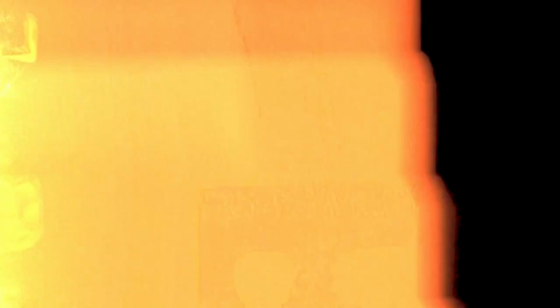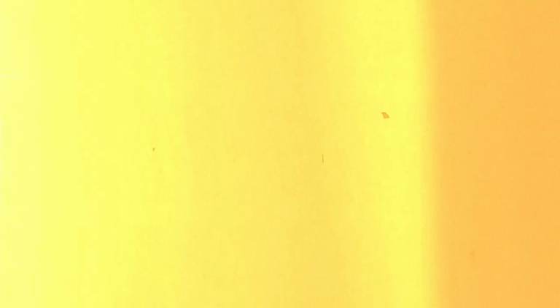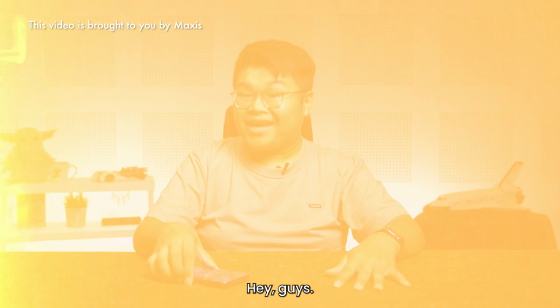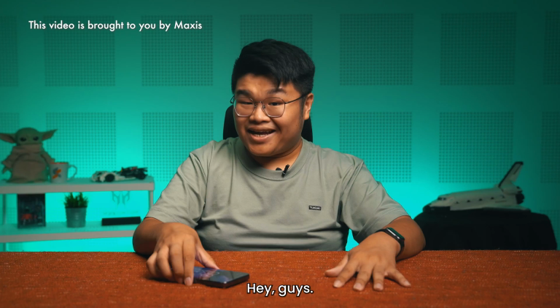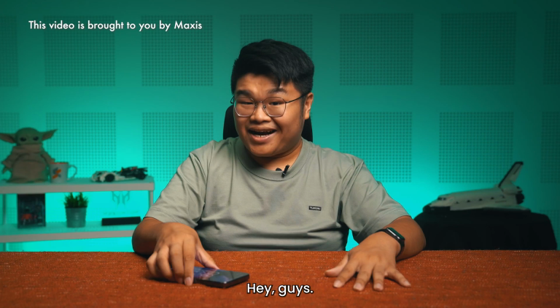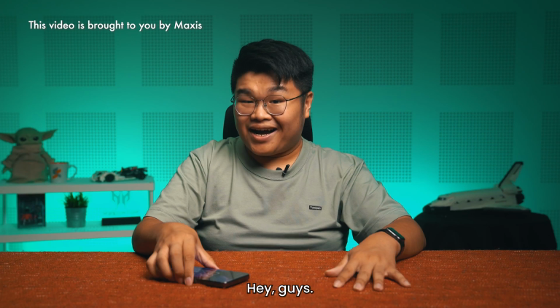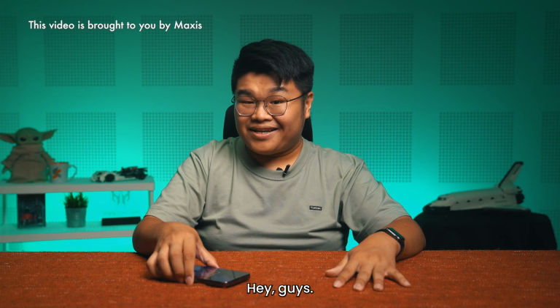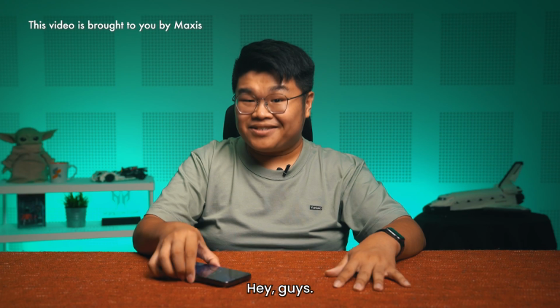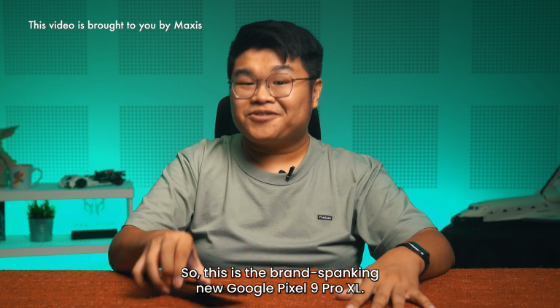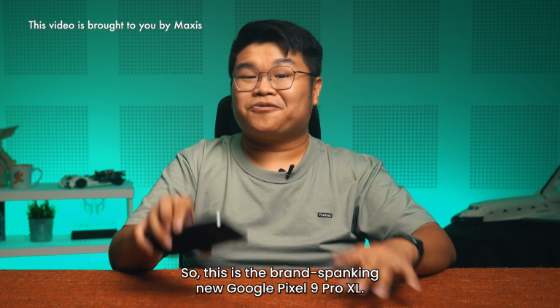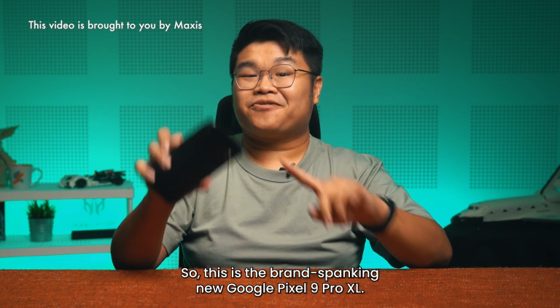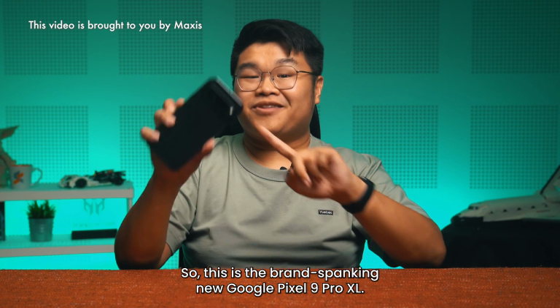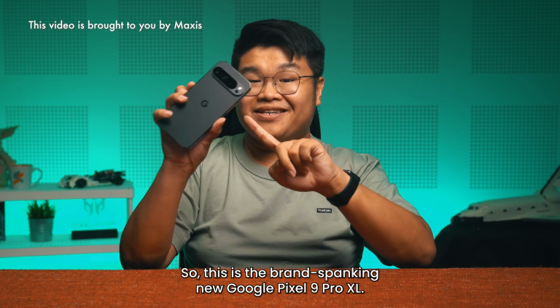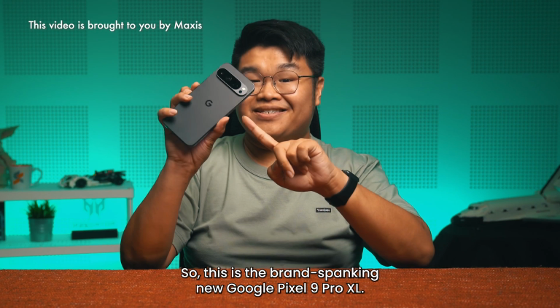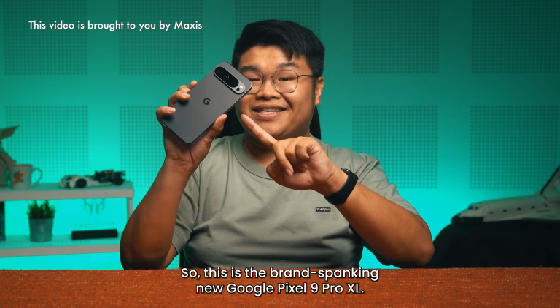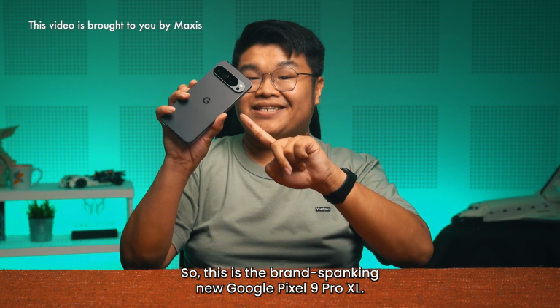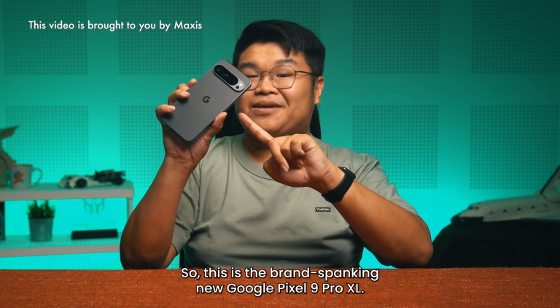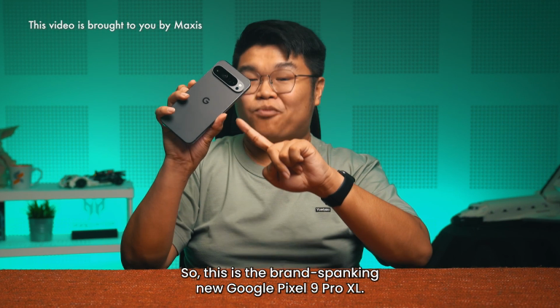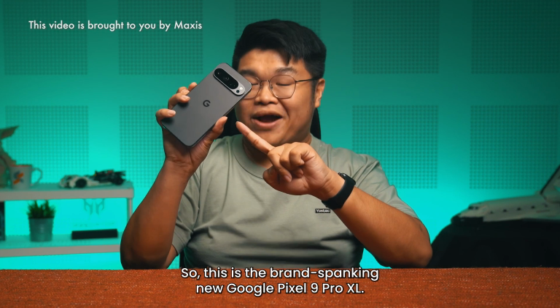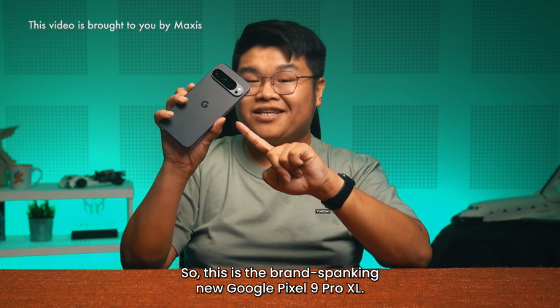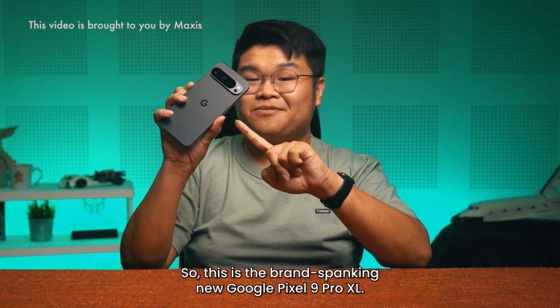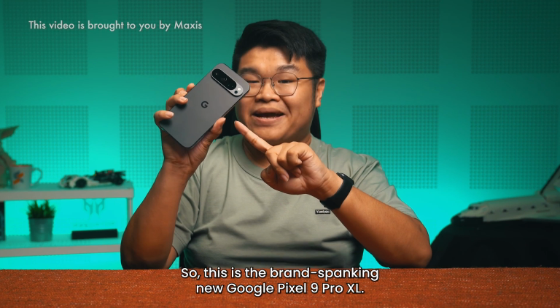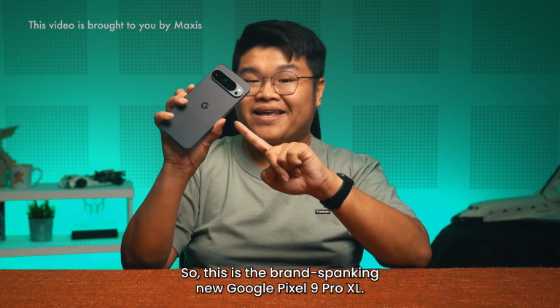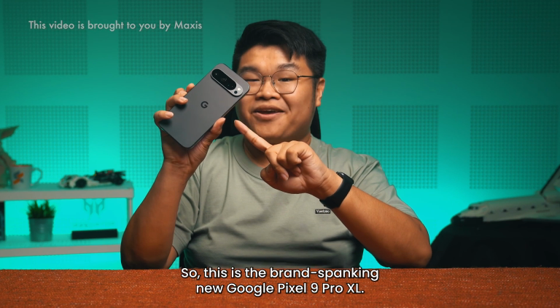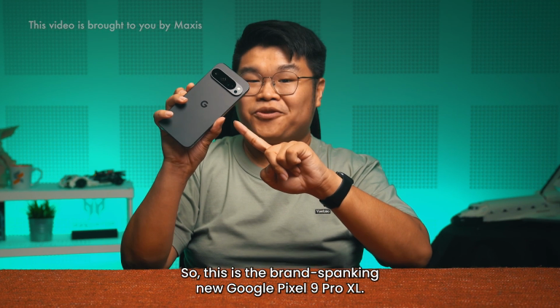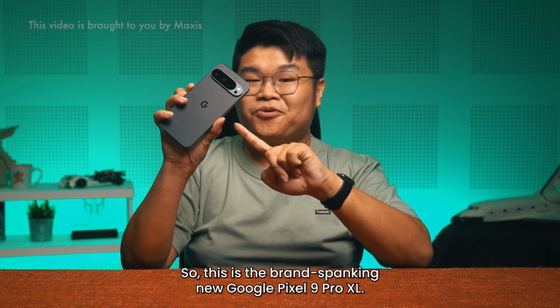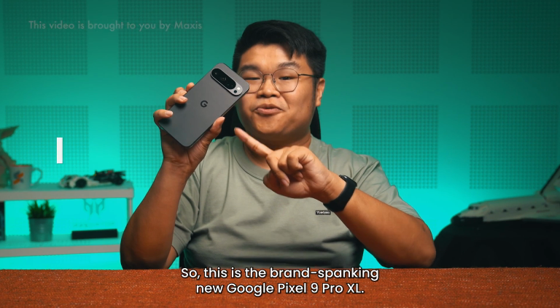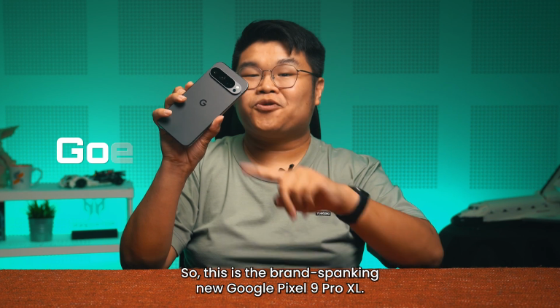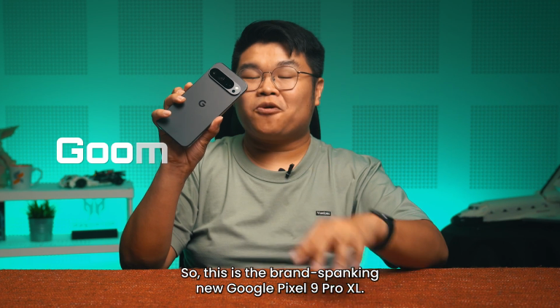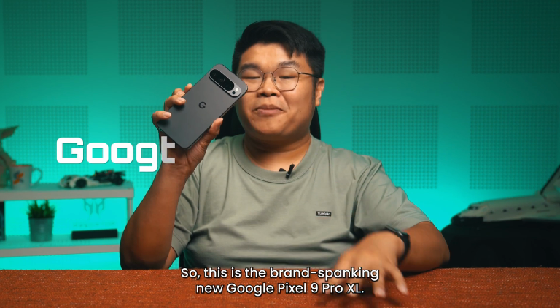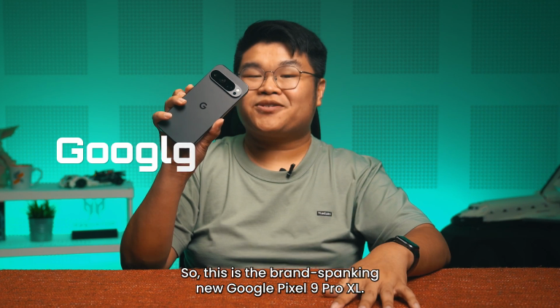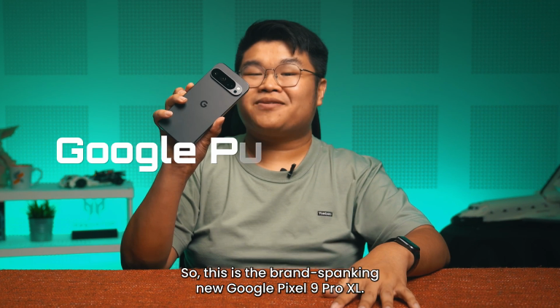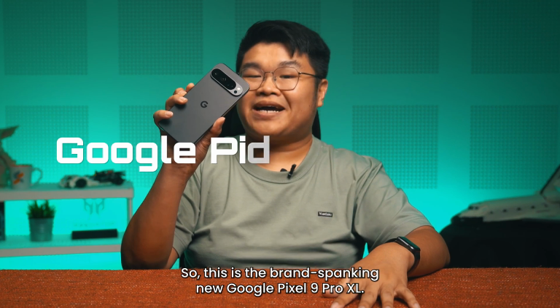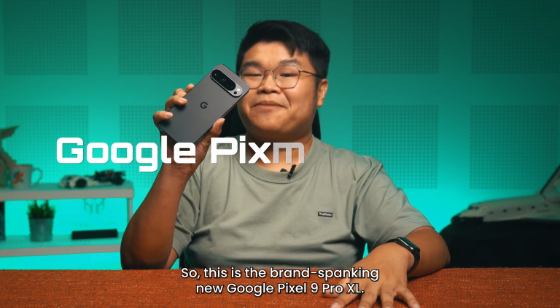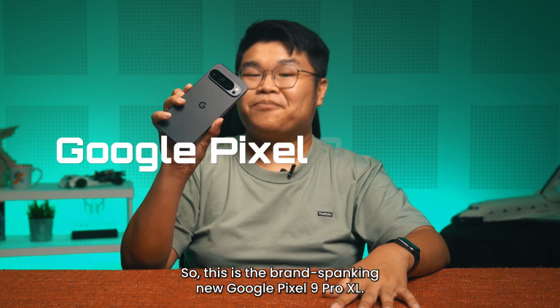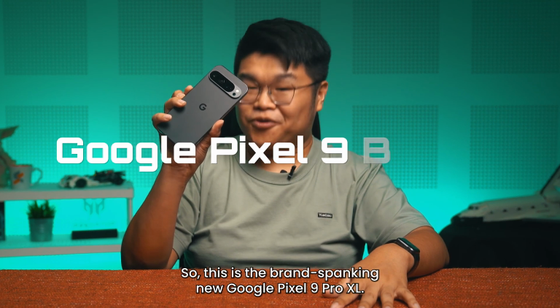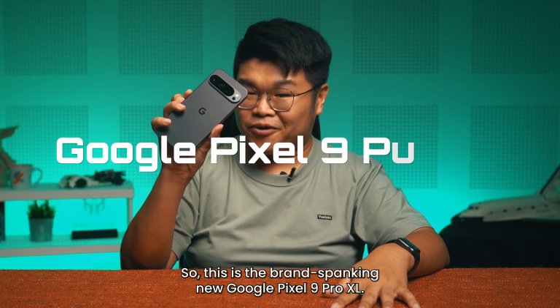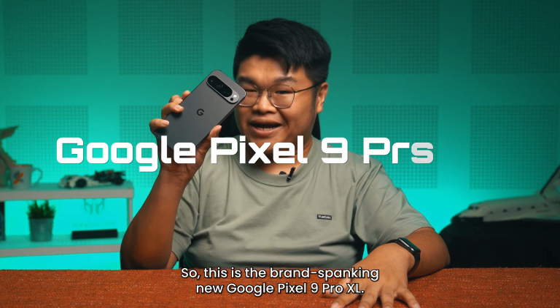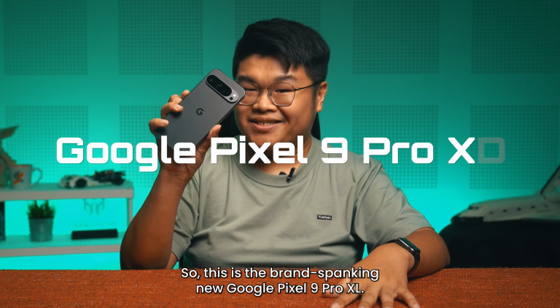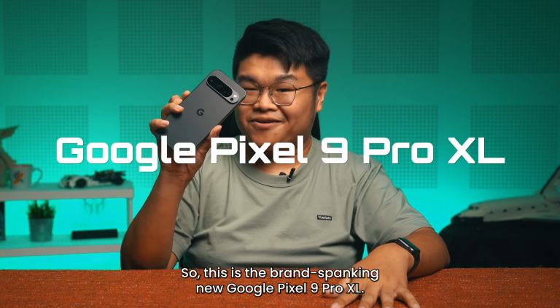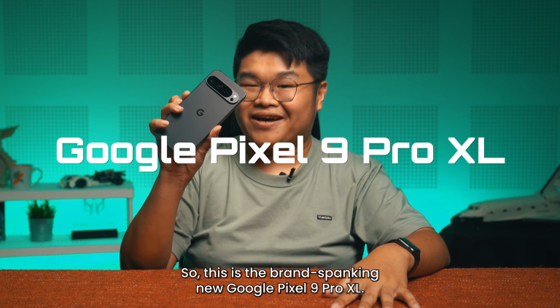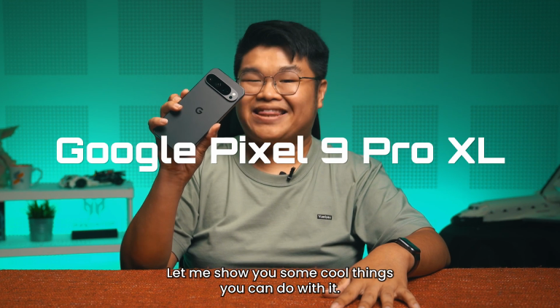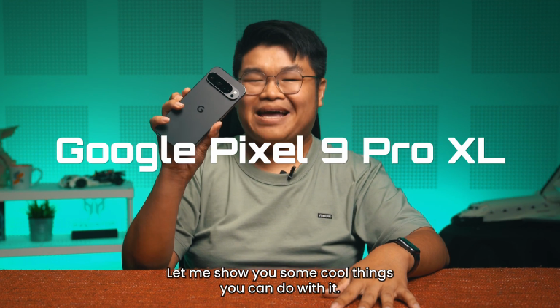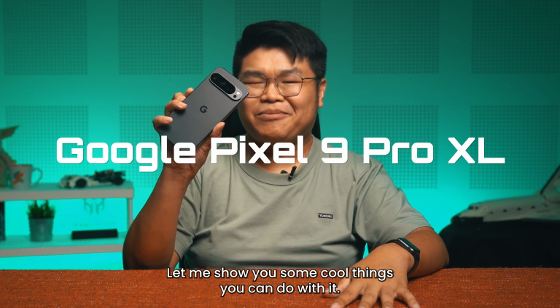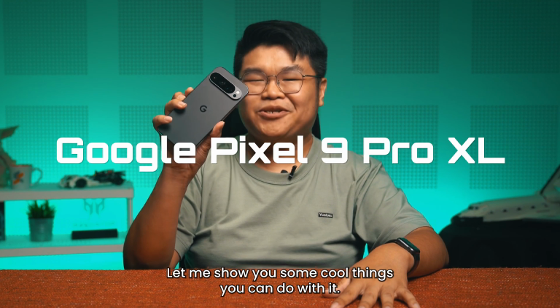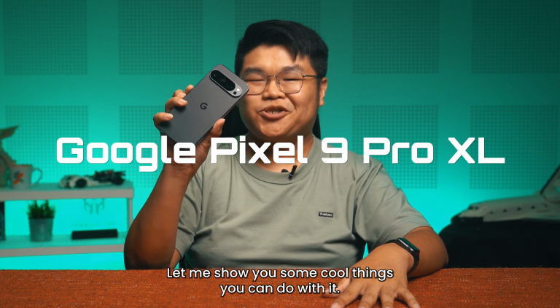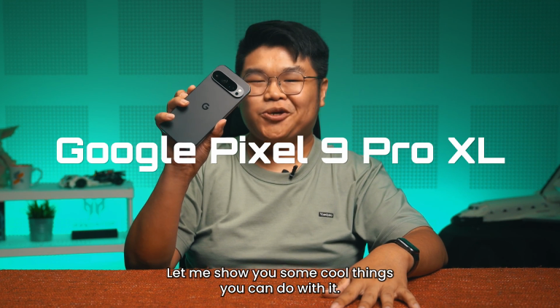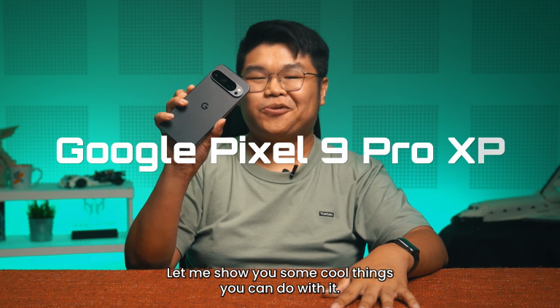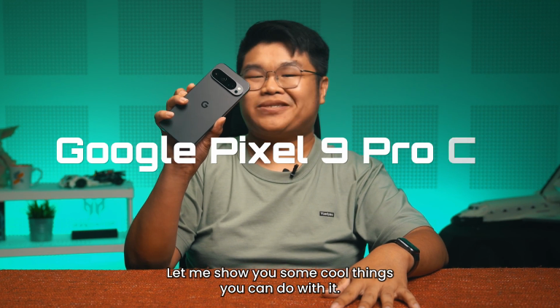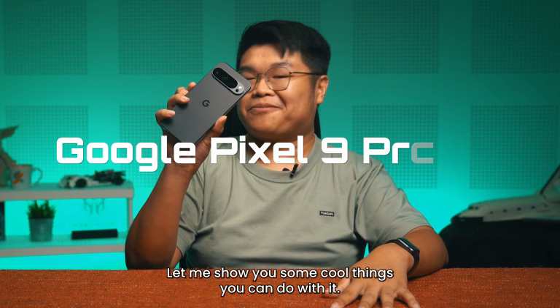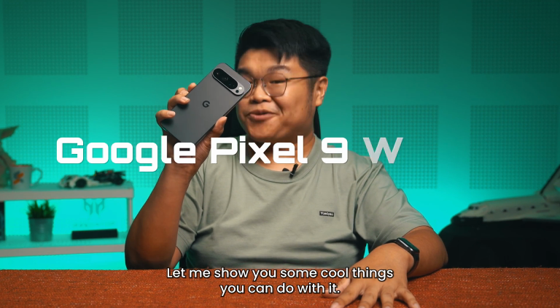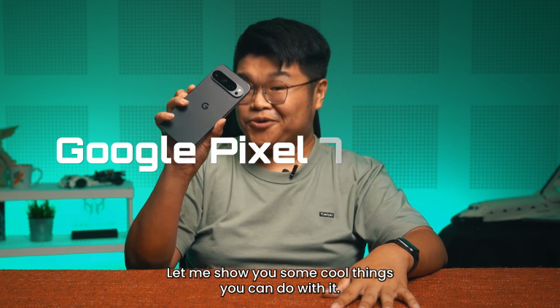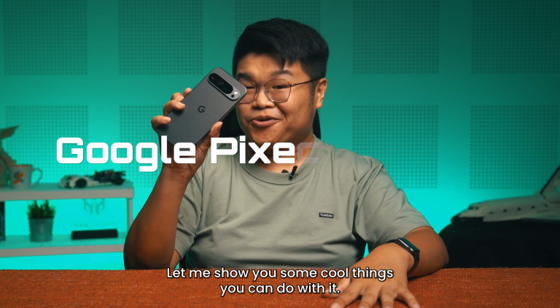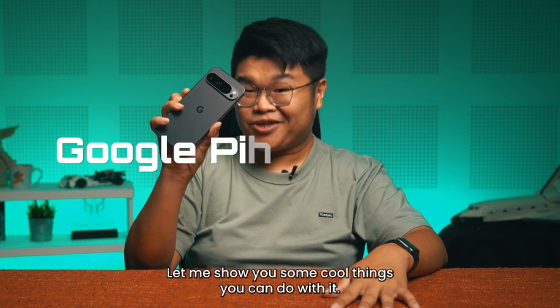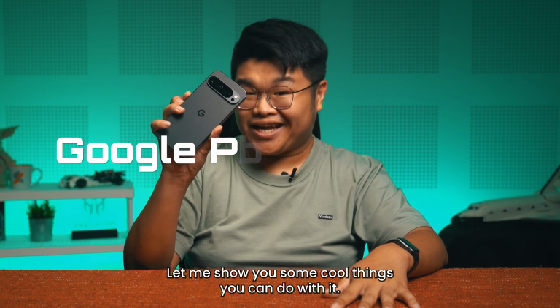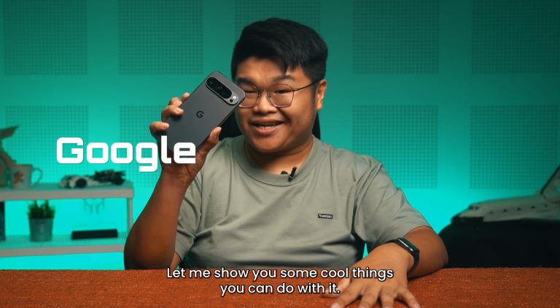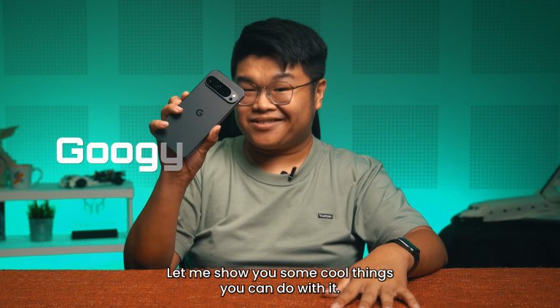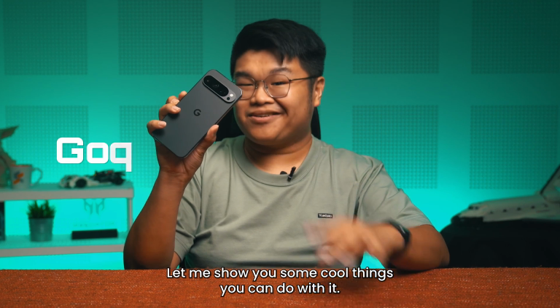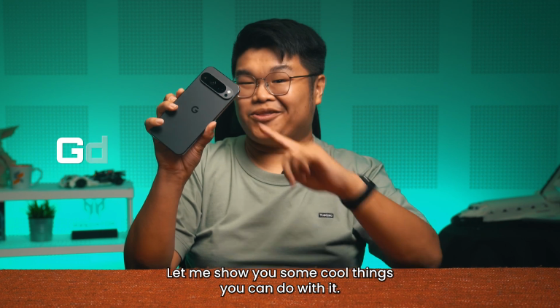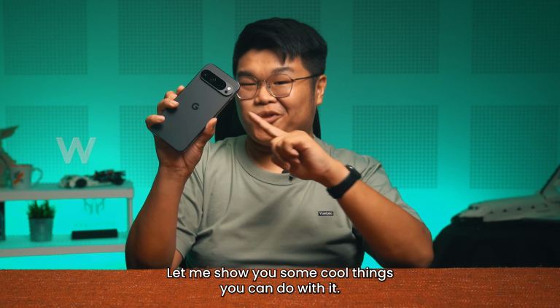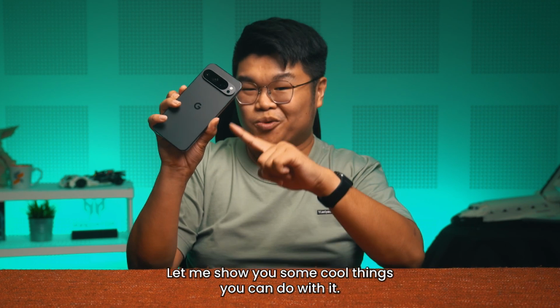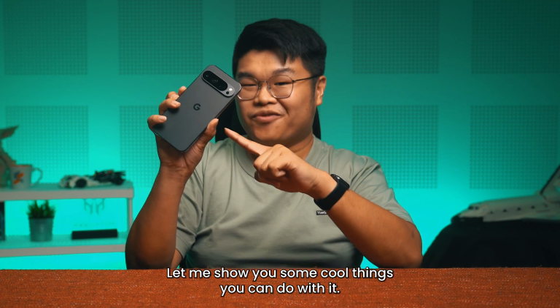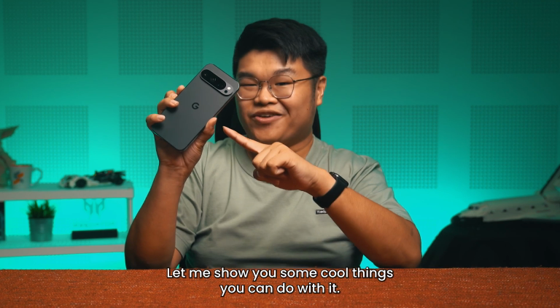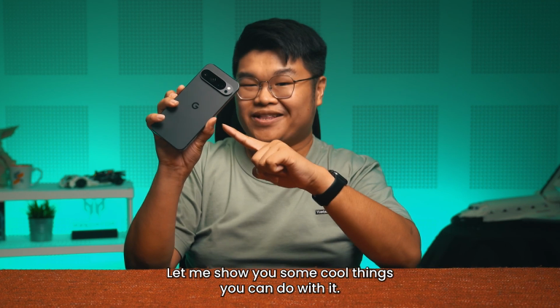Hey guys, so this is the brand spanking new Google Pixel 9 Pro XL and let me show you some cool things you can do with it.